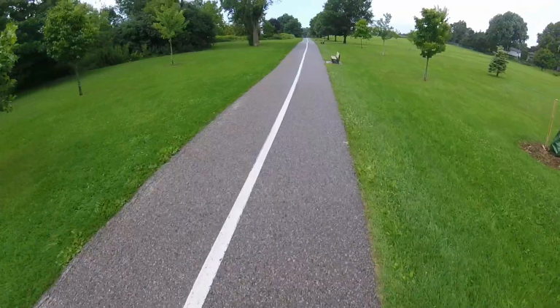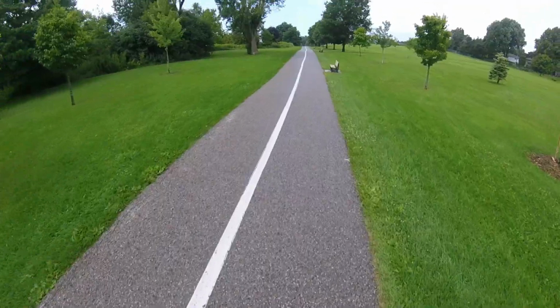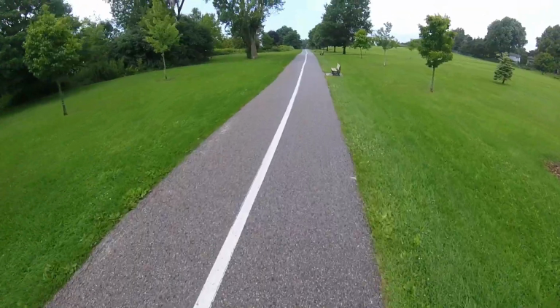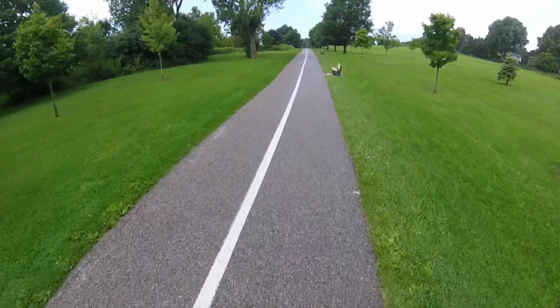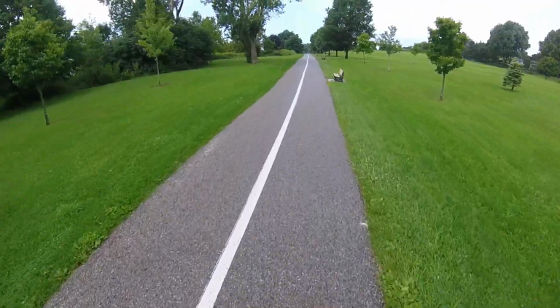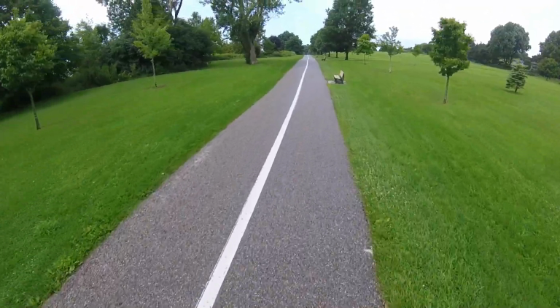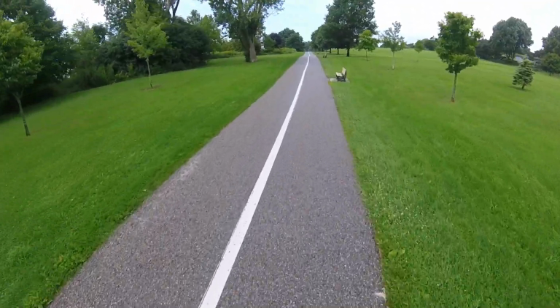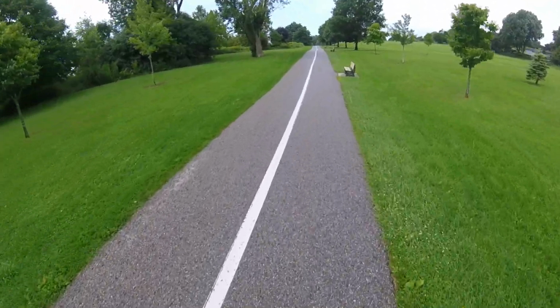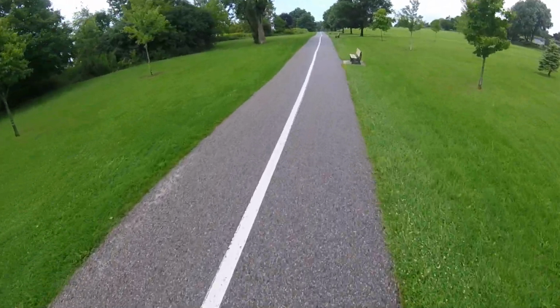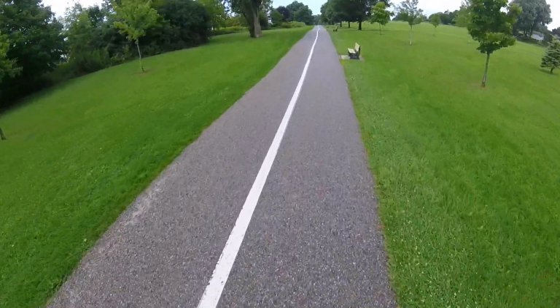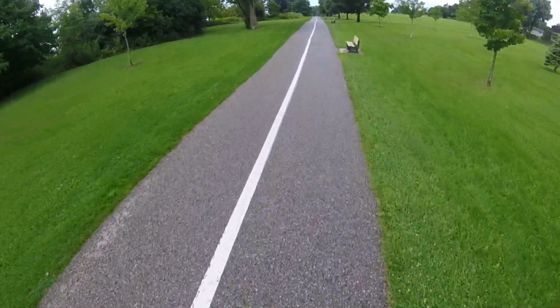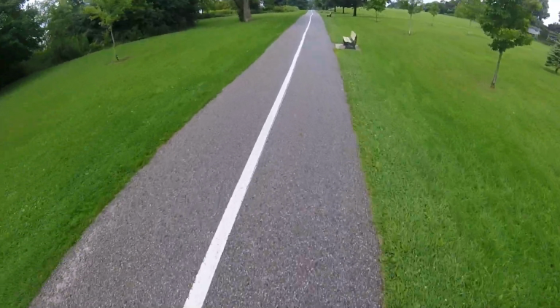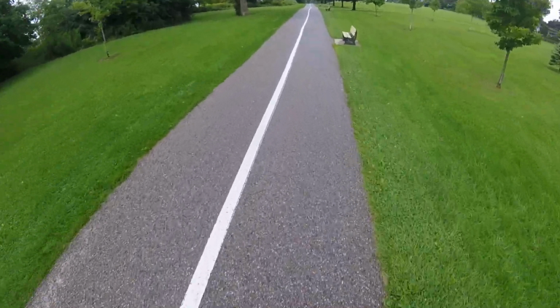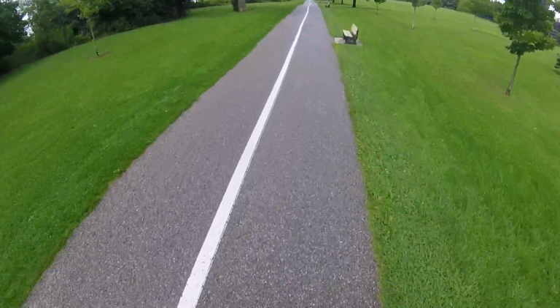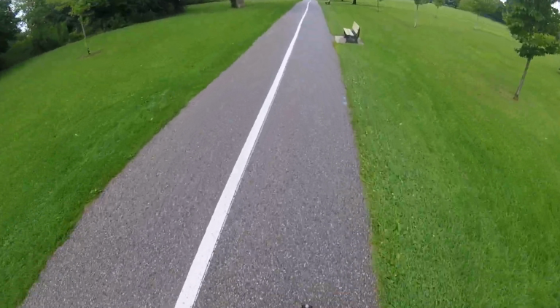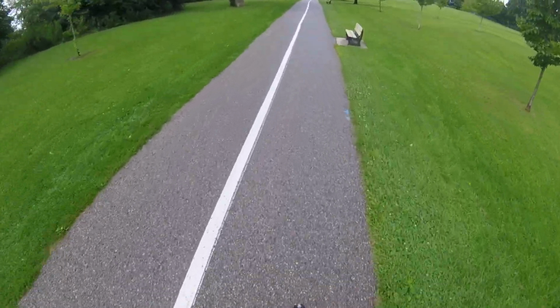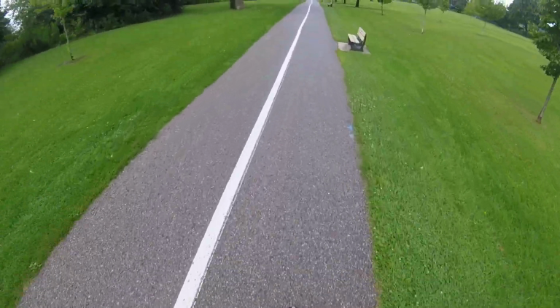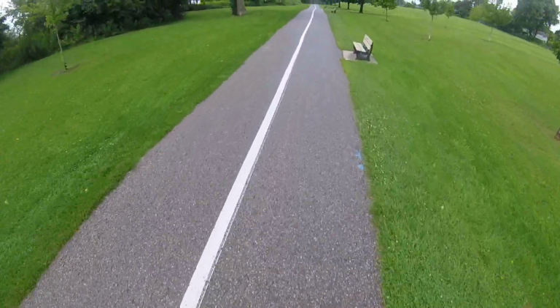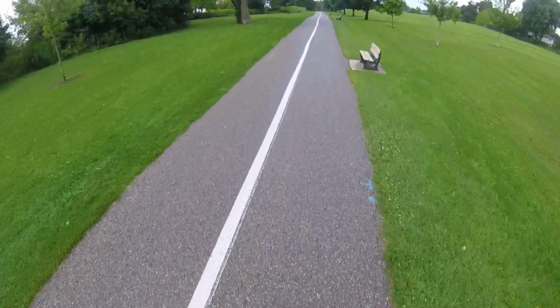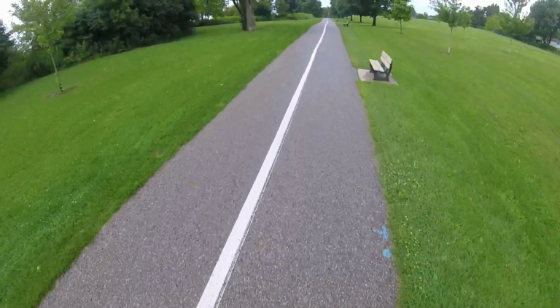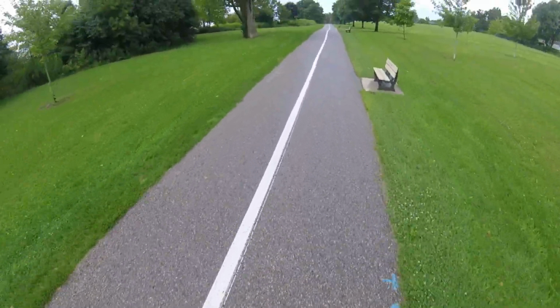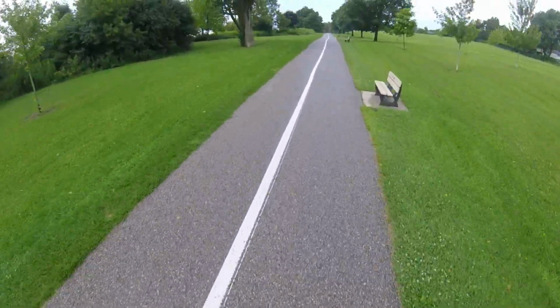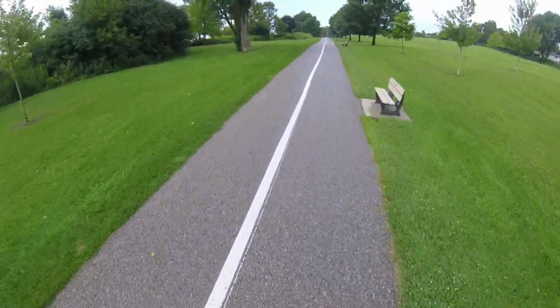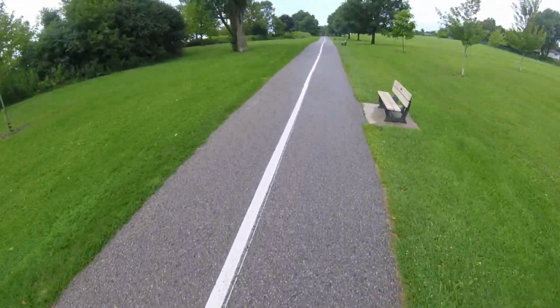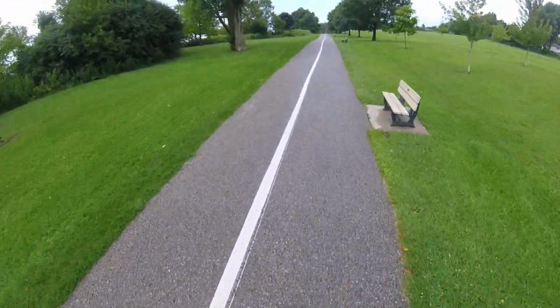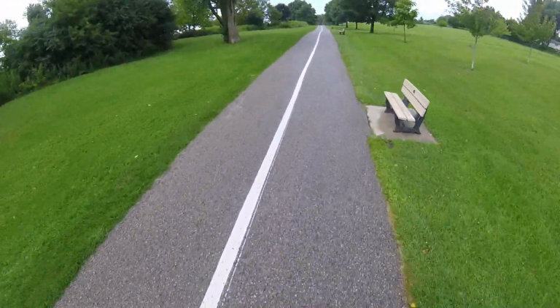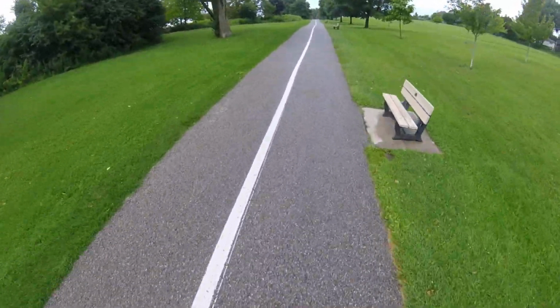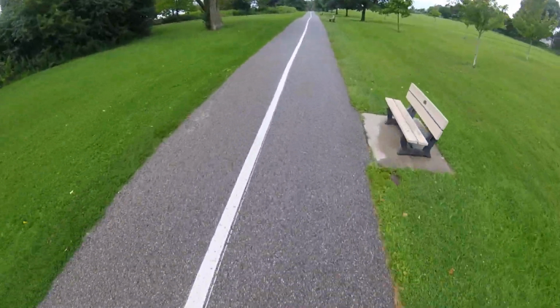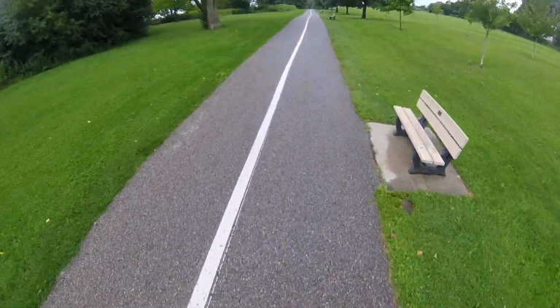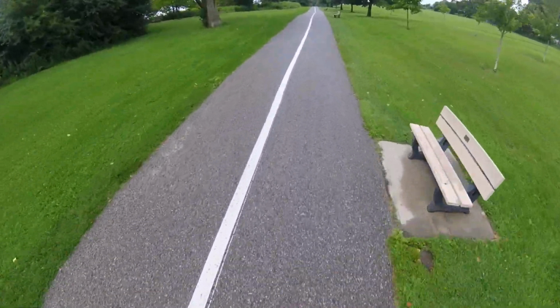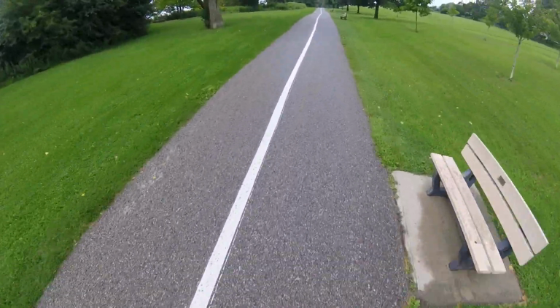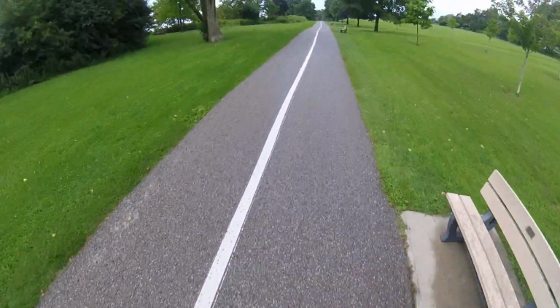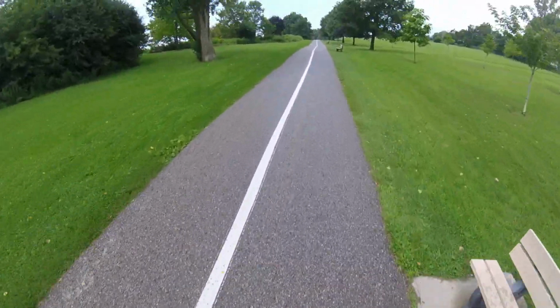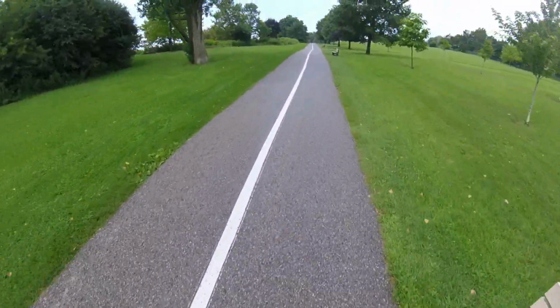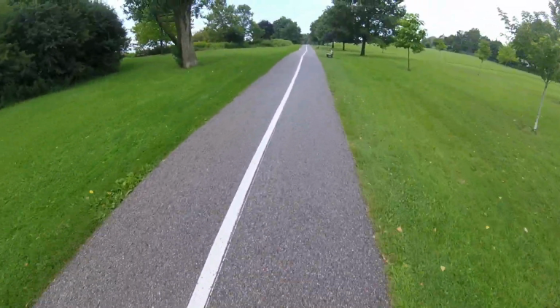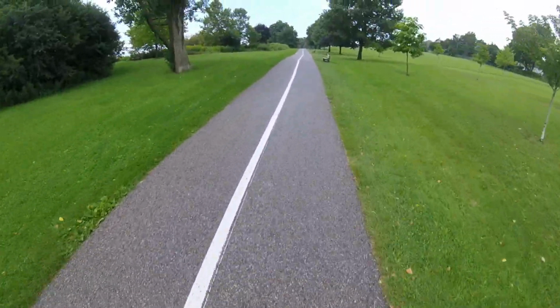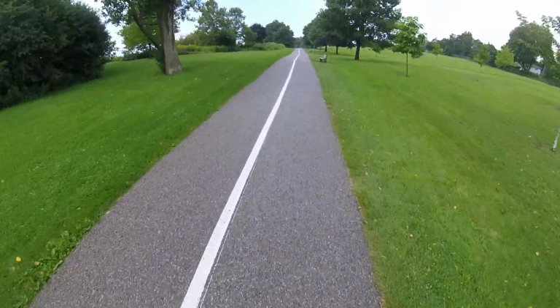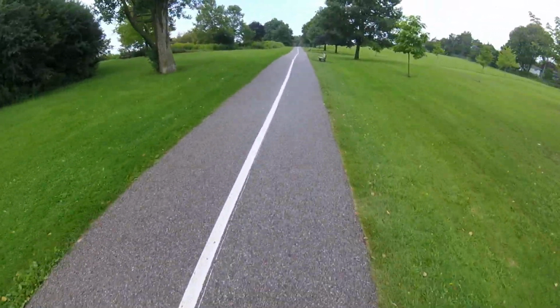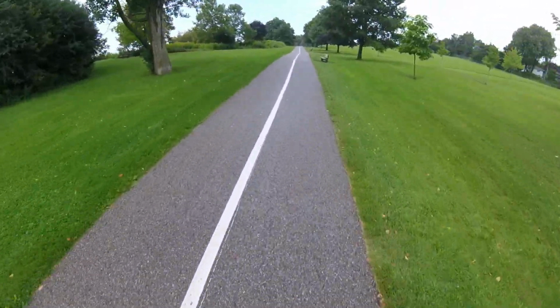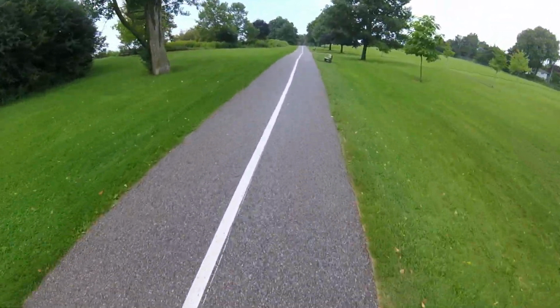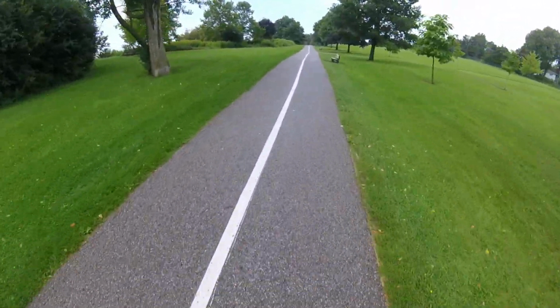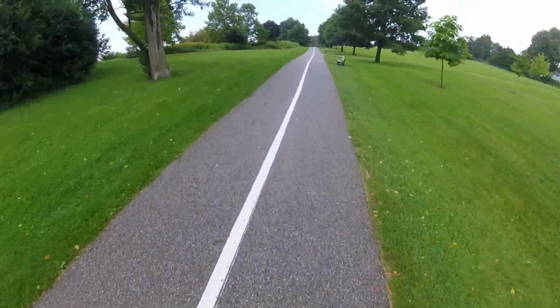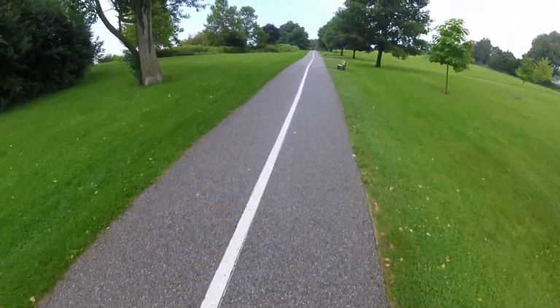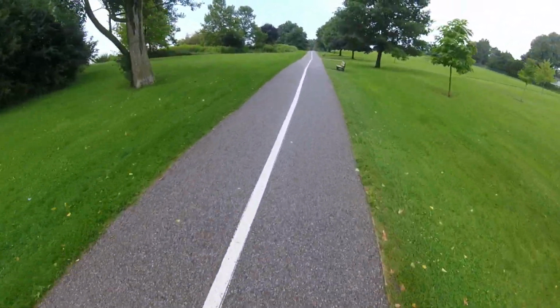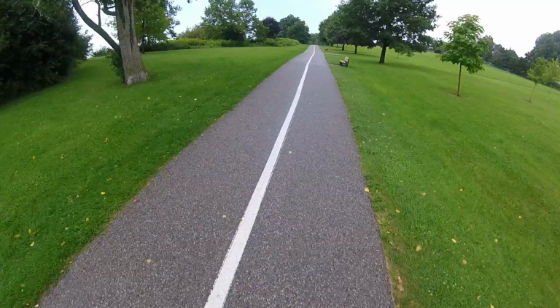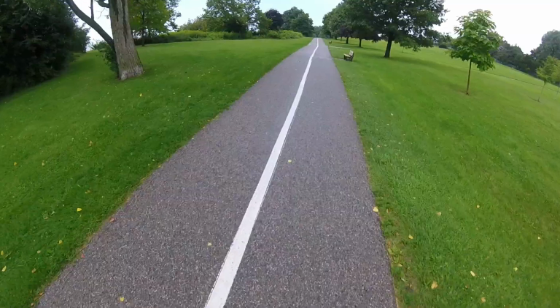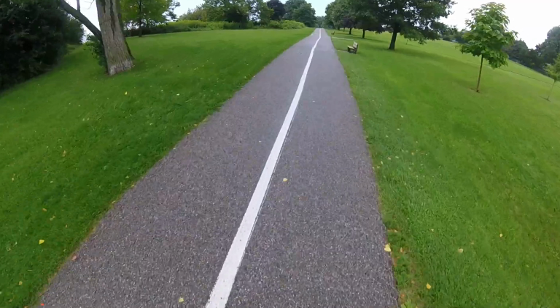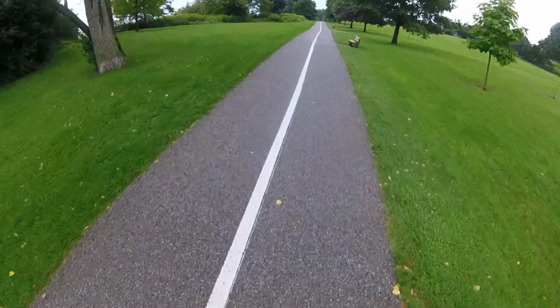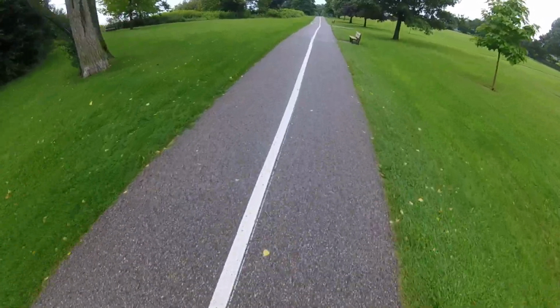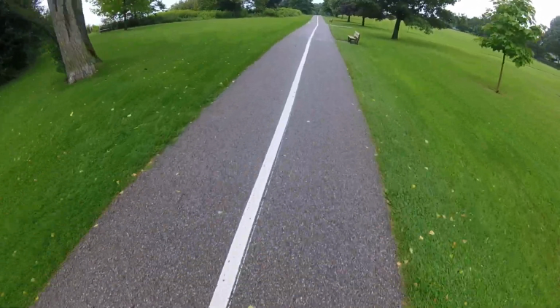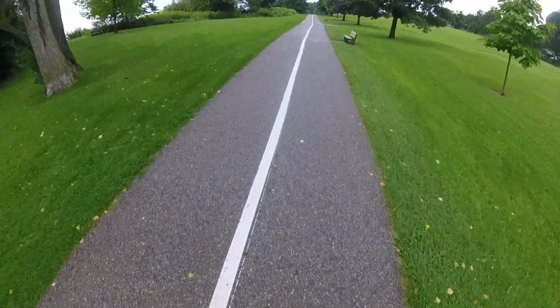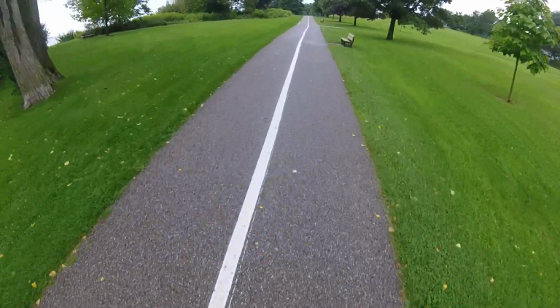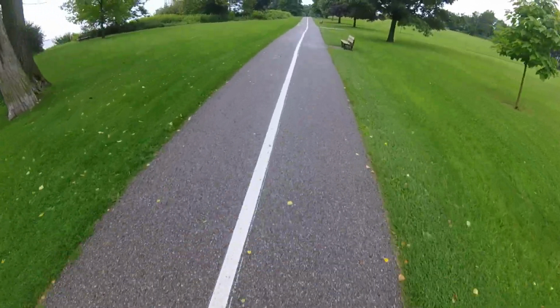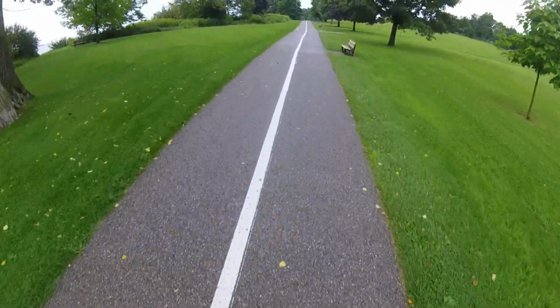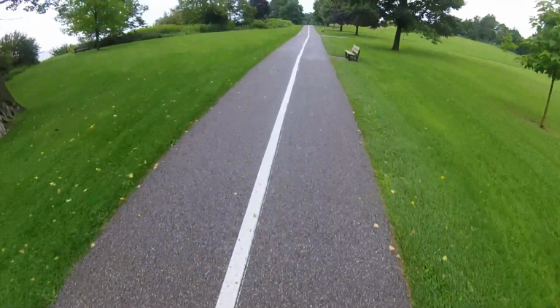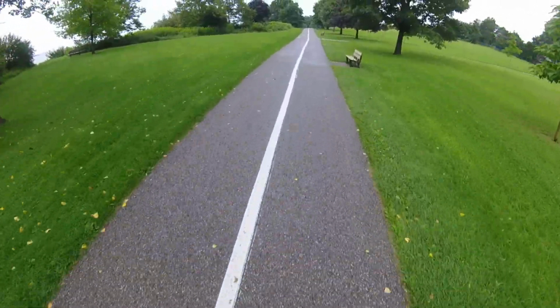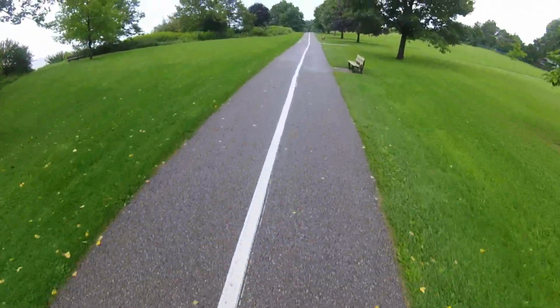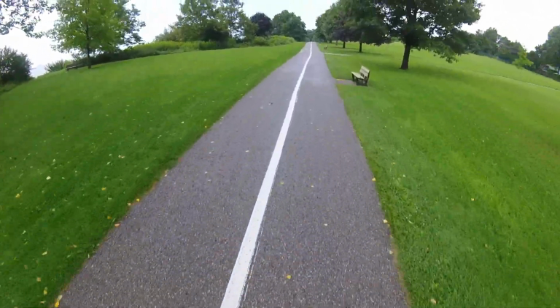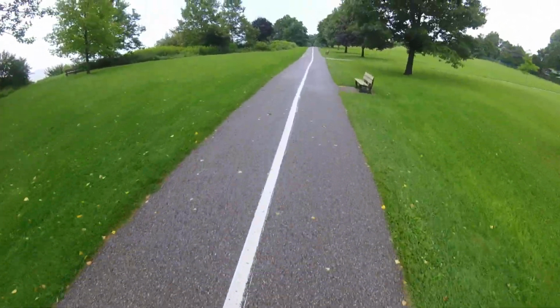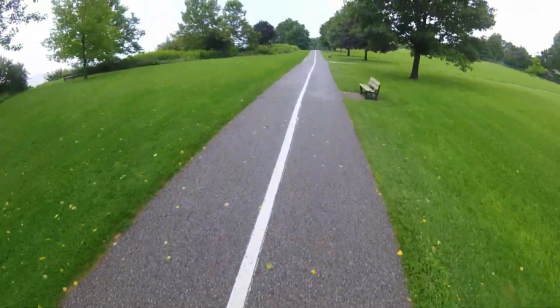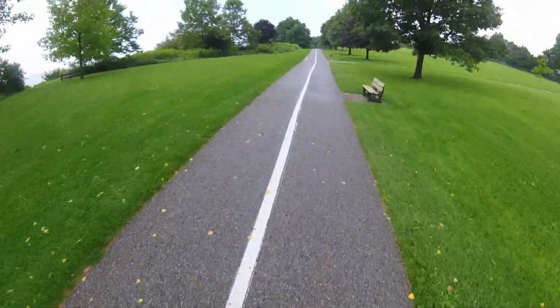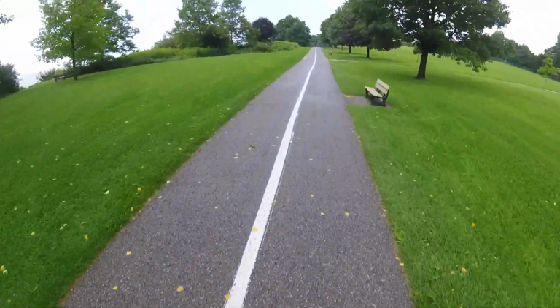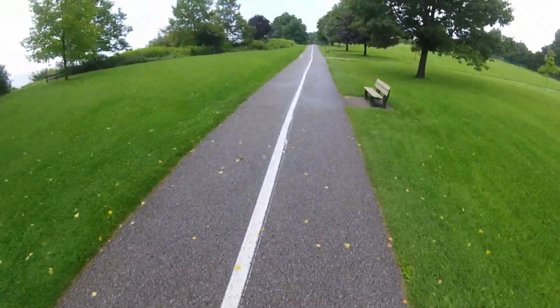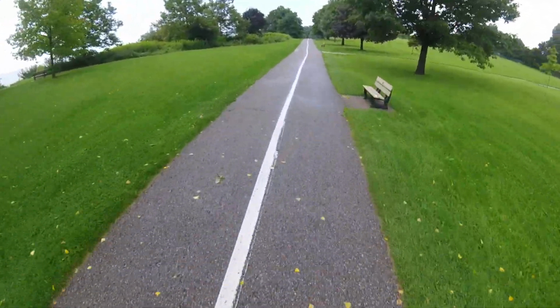Here's a hill climb test. I don't know what the grade is — maybe 15 percent or so. It's got enough torque to get up it.